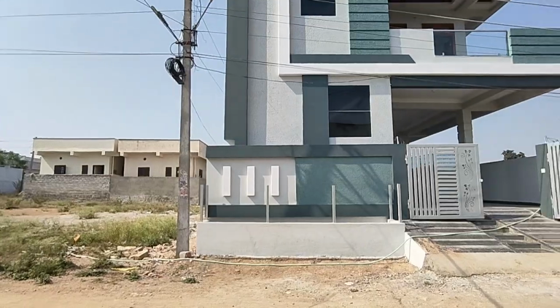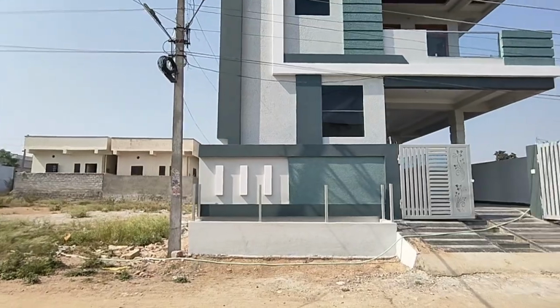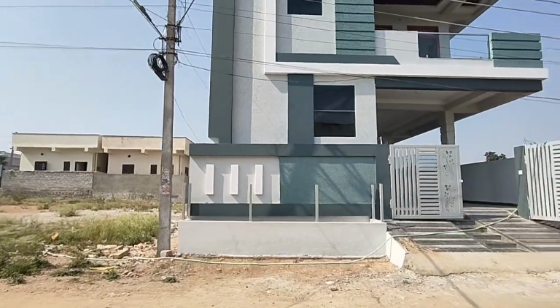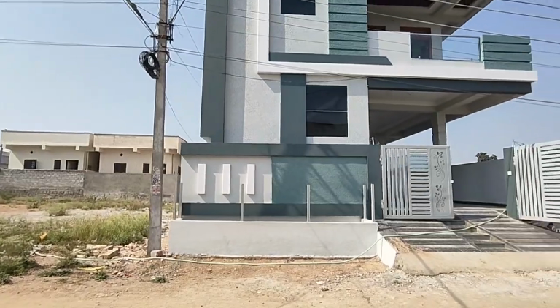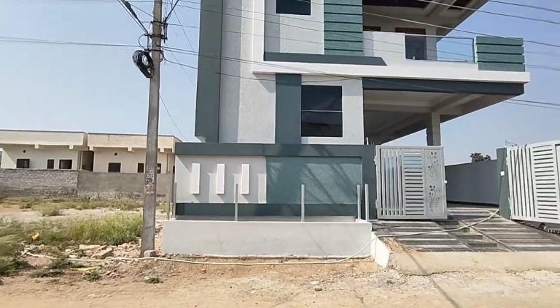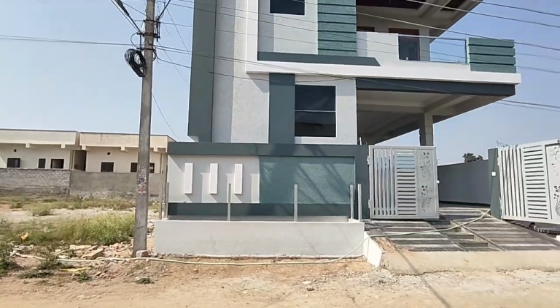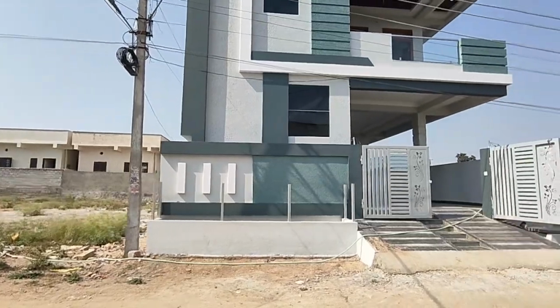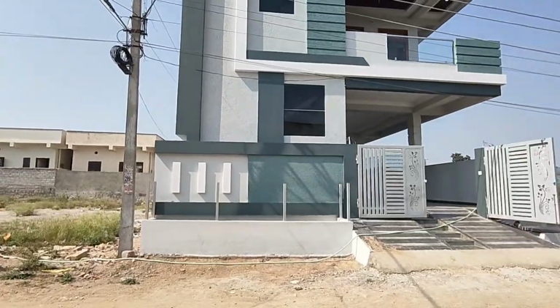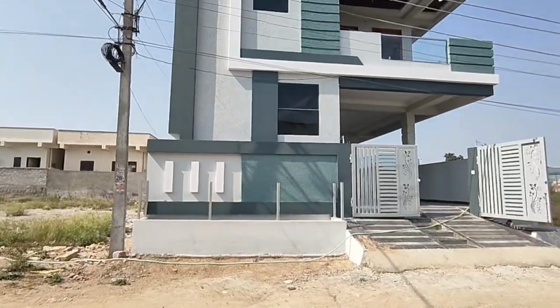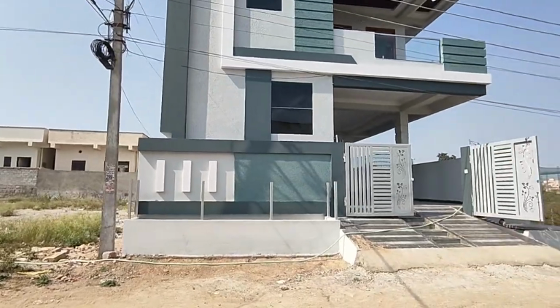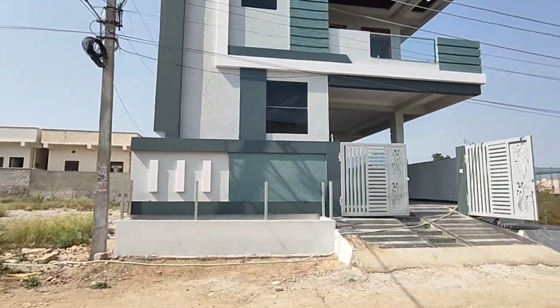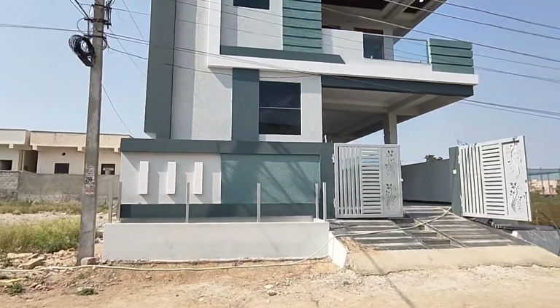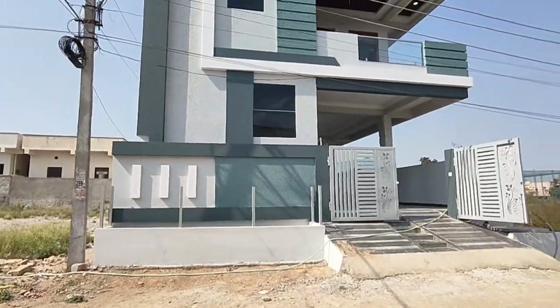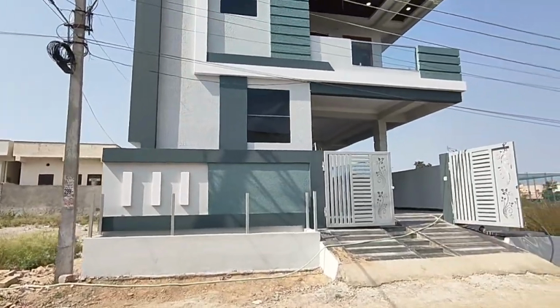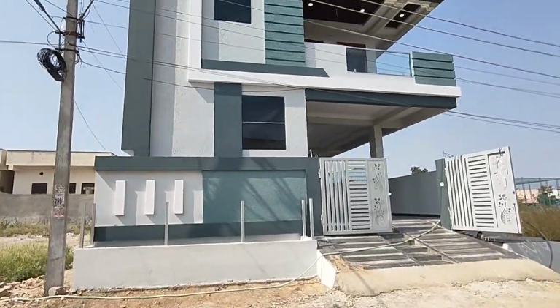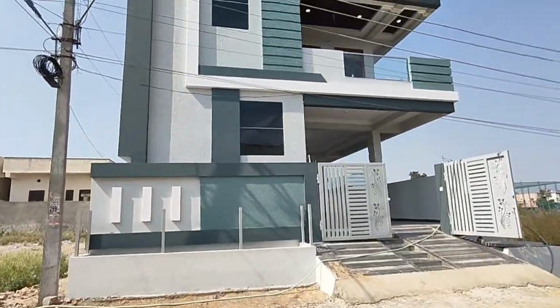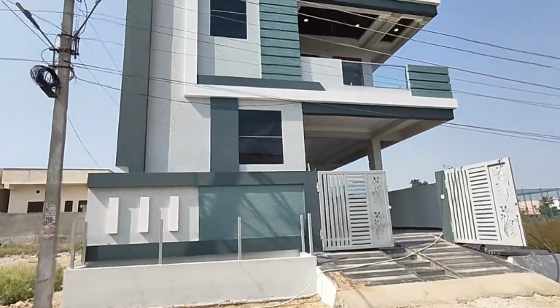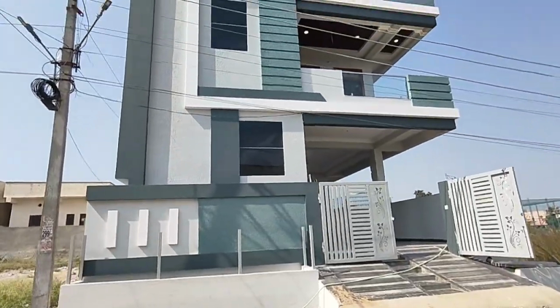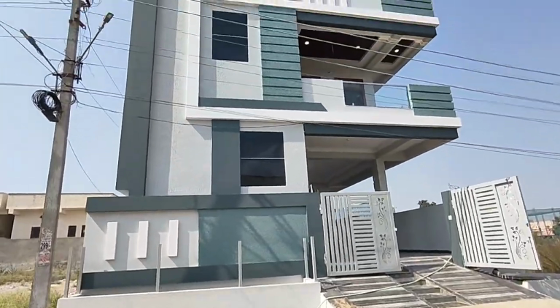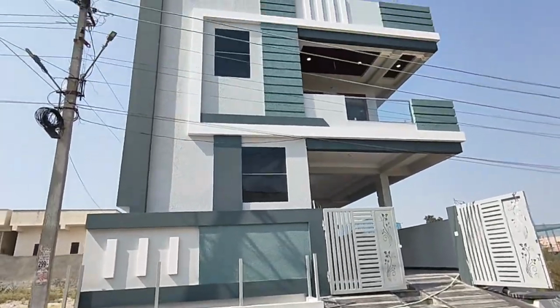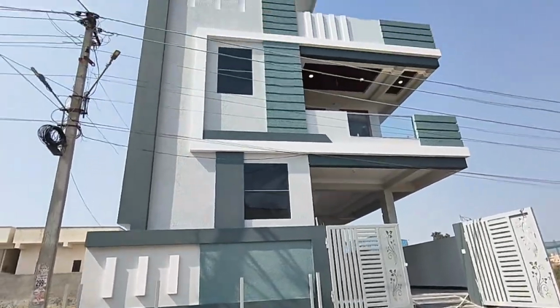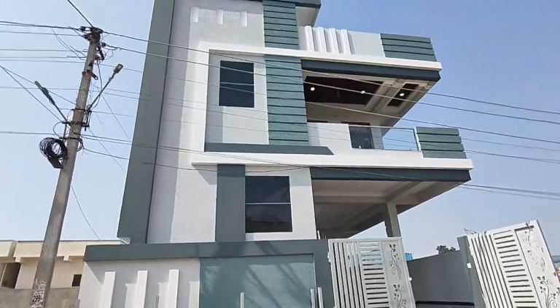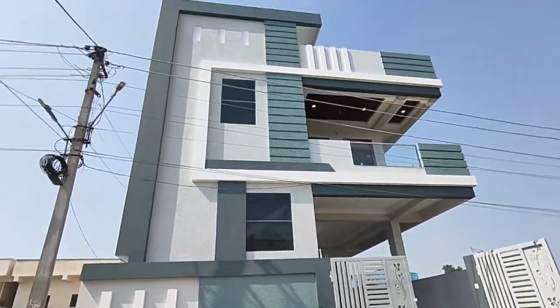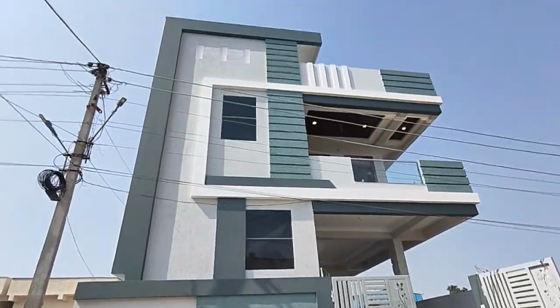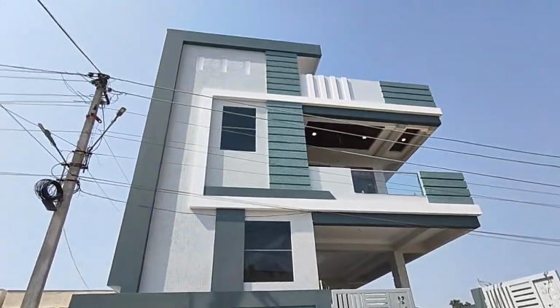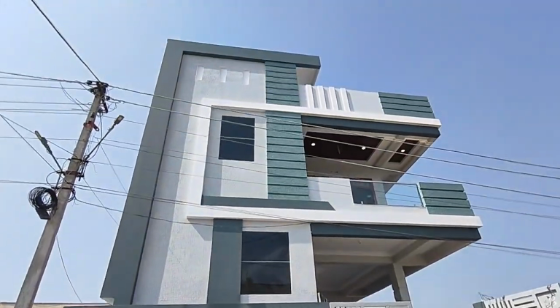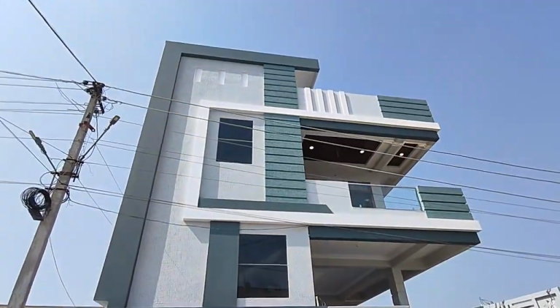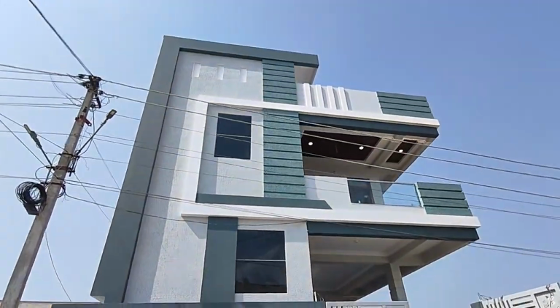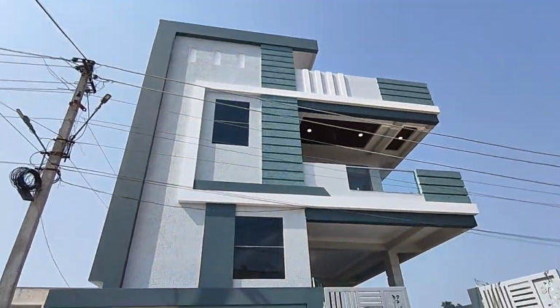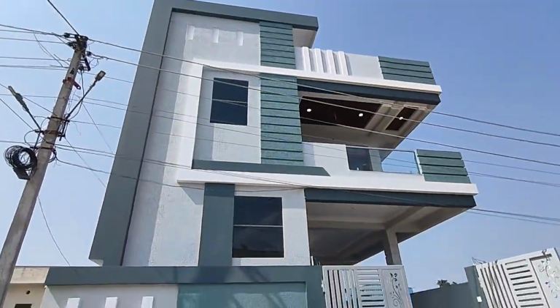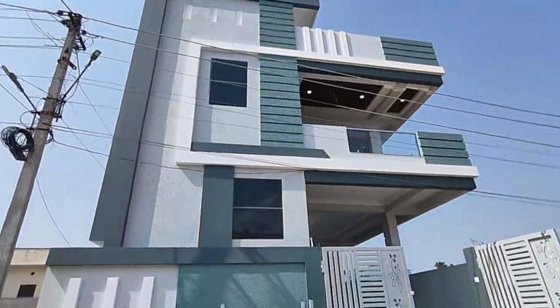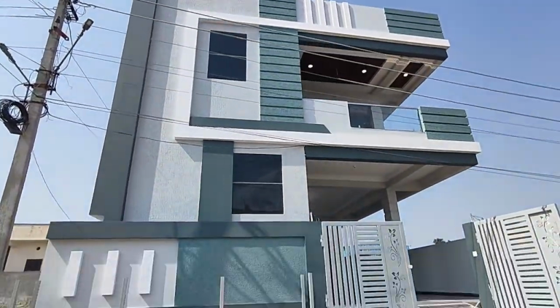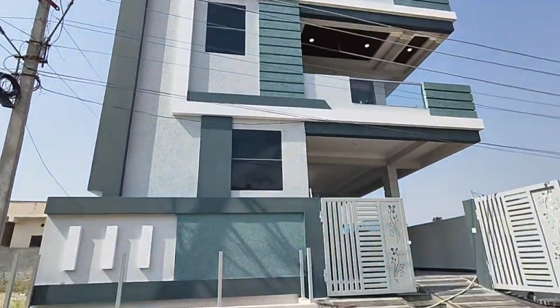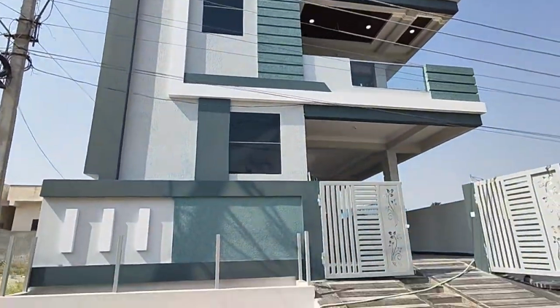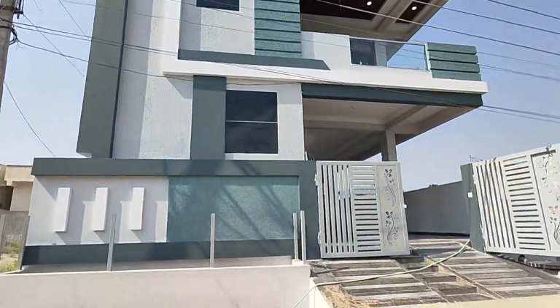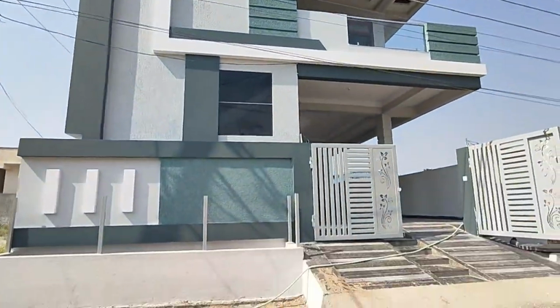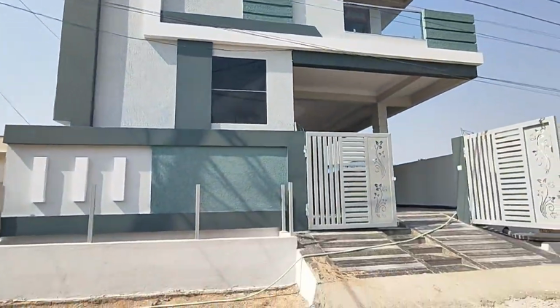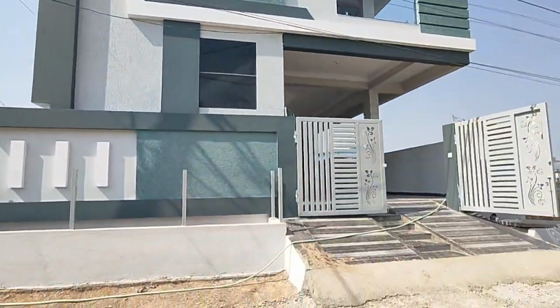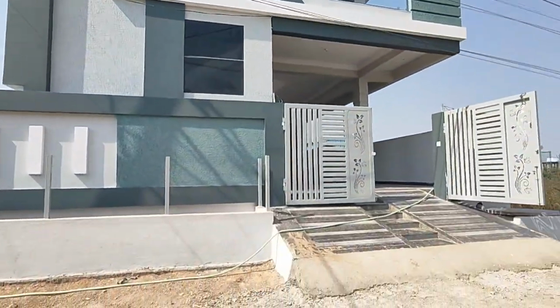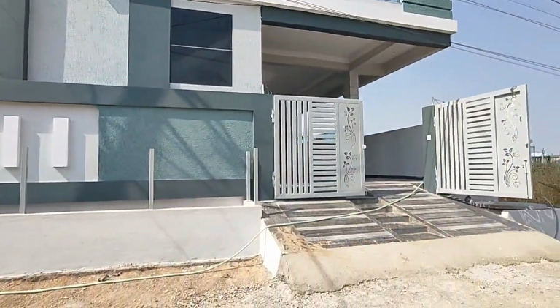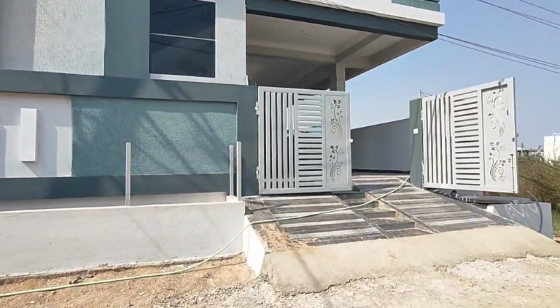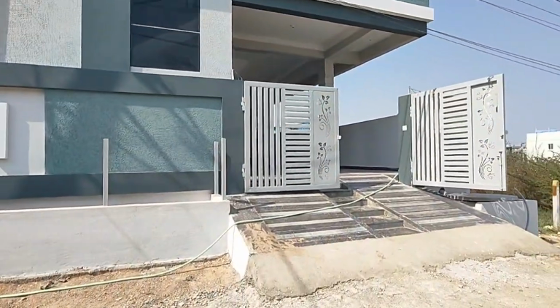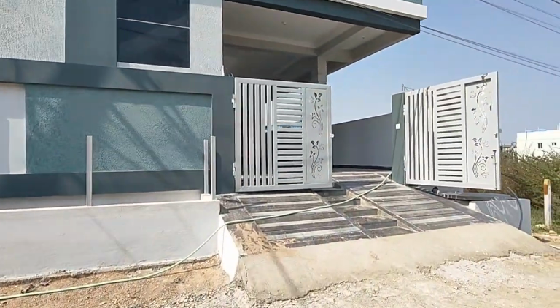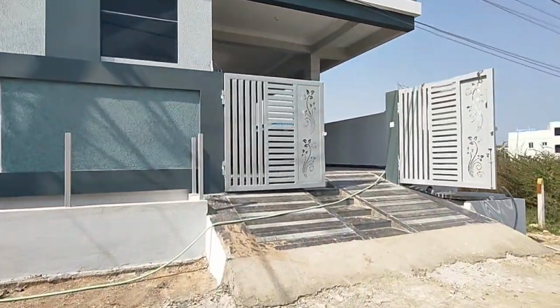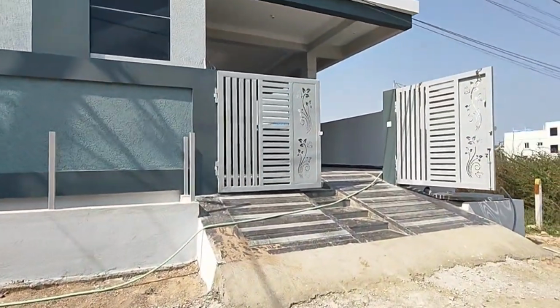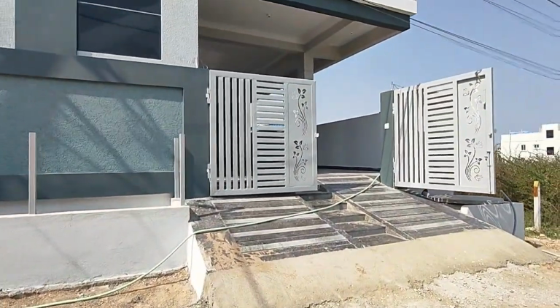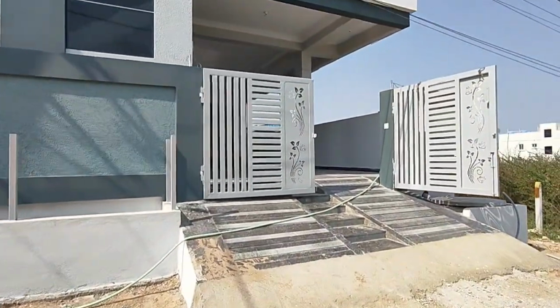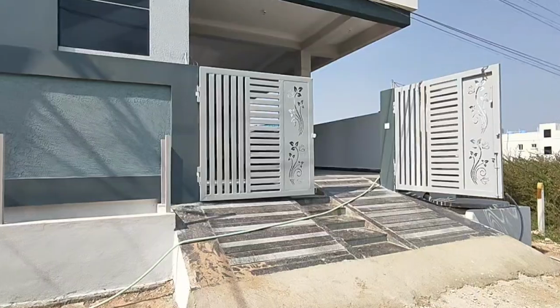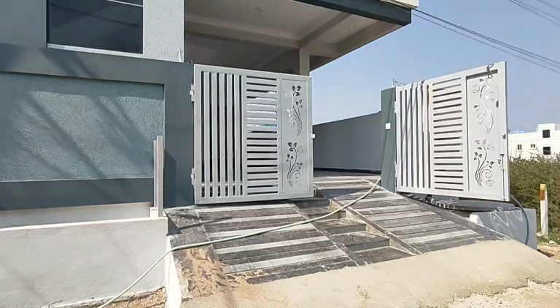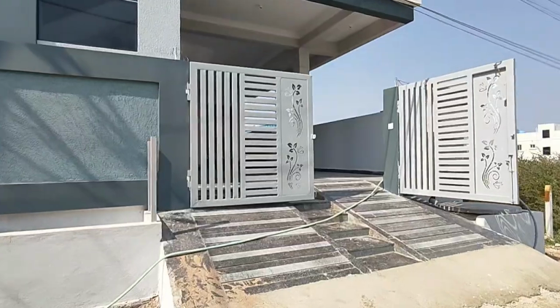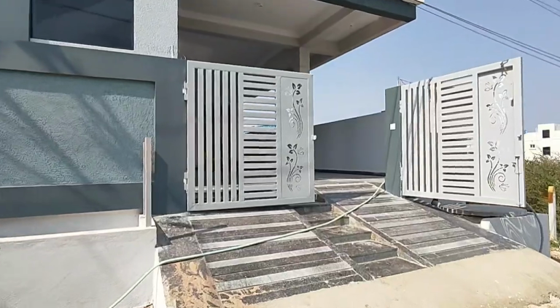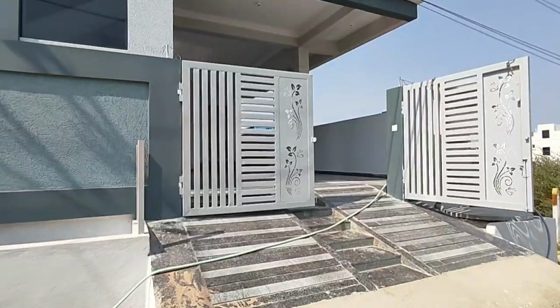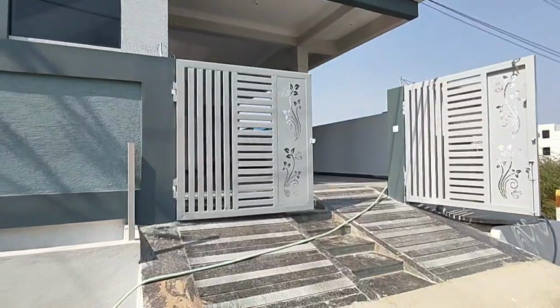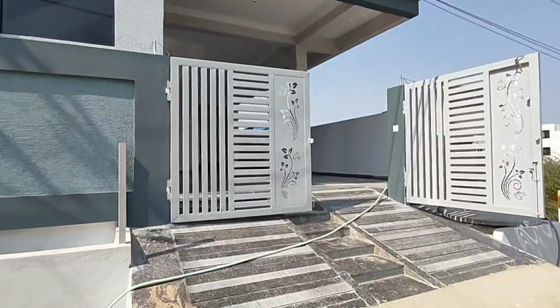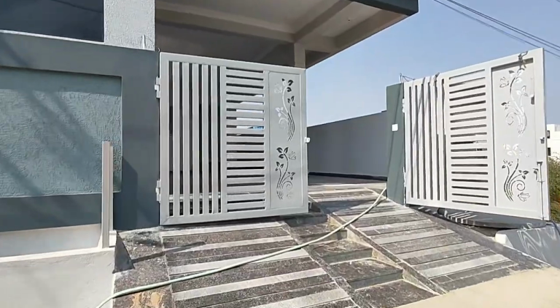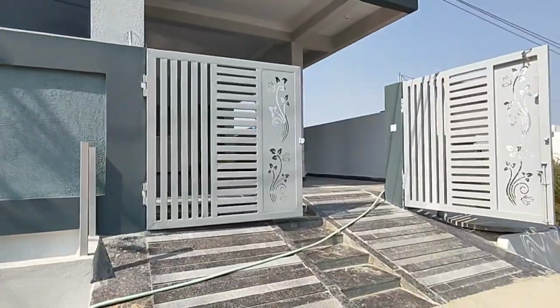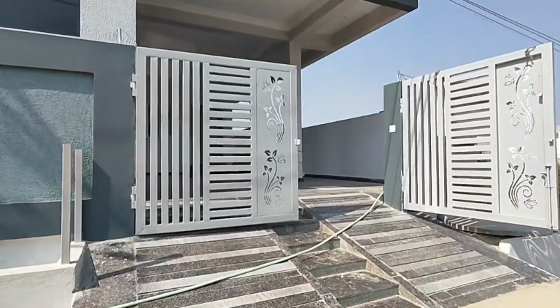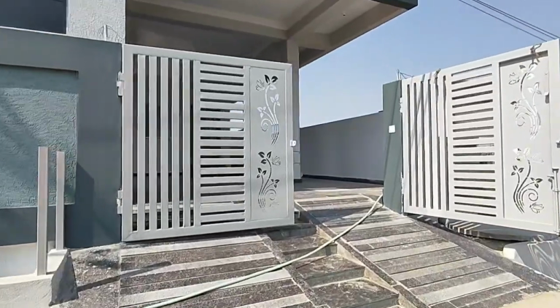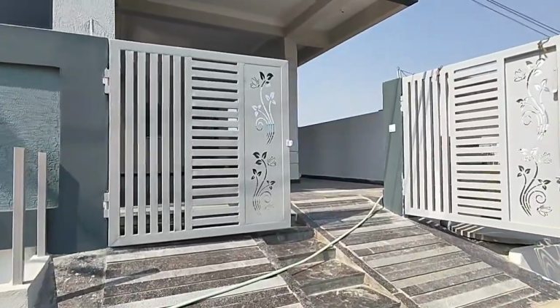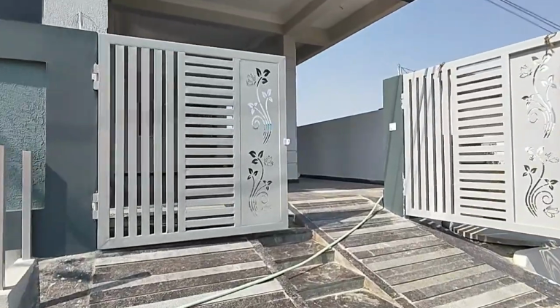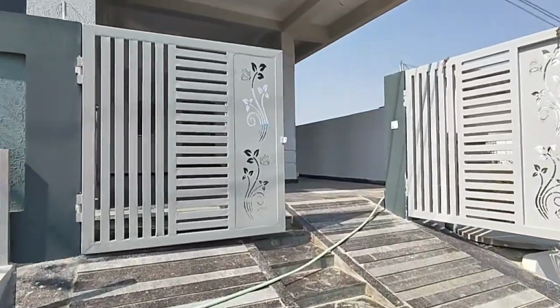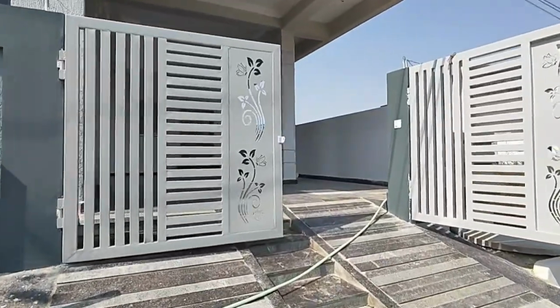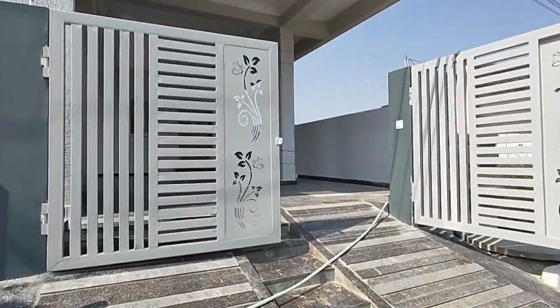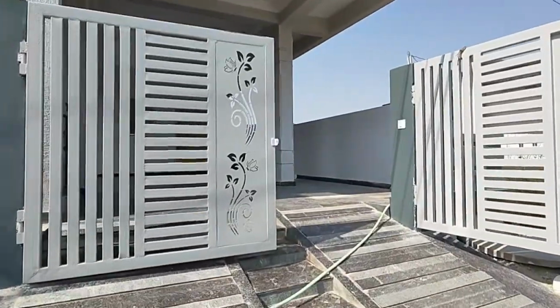Hello everyone, welcome to Naran's. I am Mahesh. We have a luxury house here.